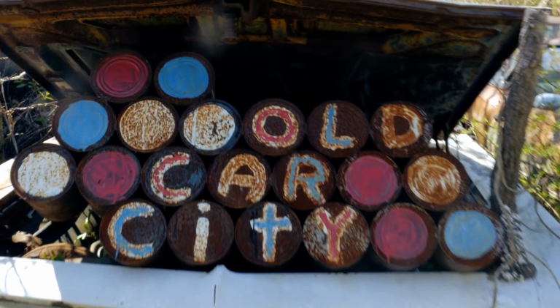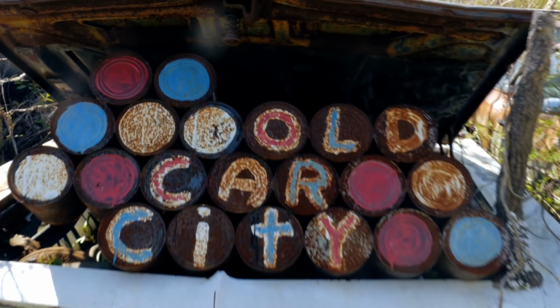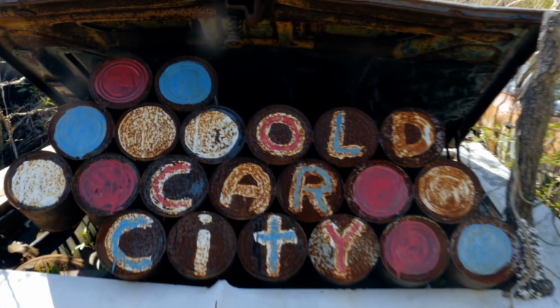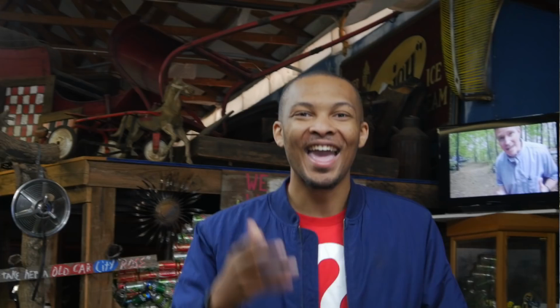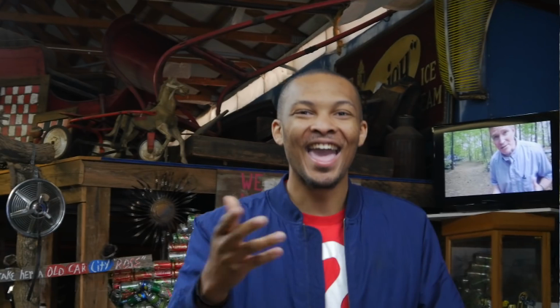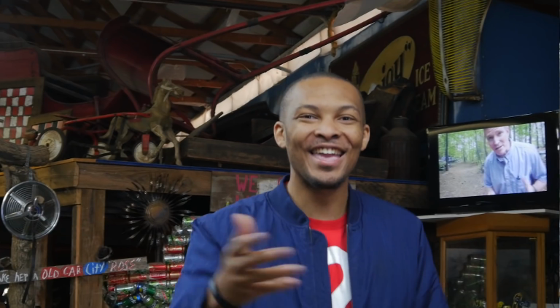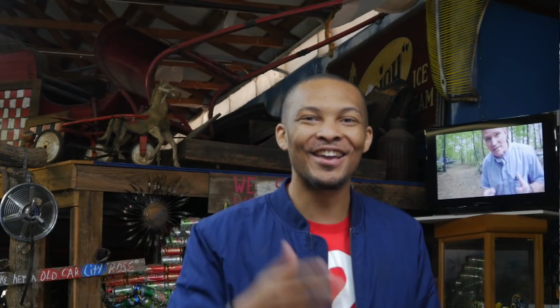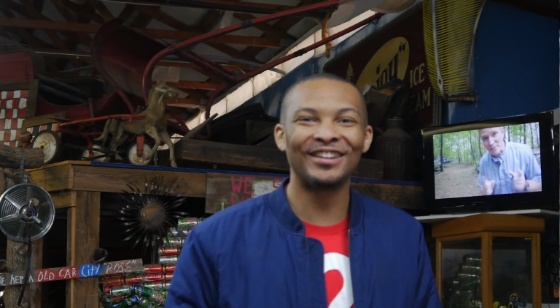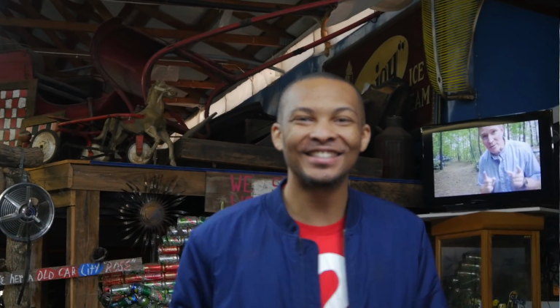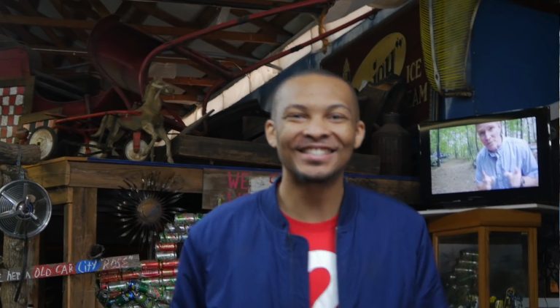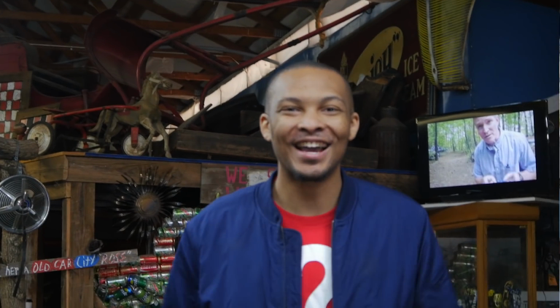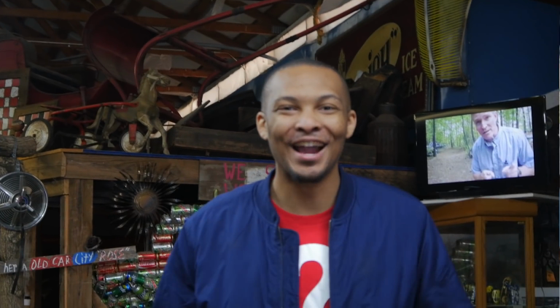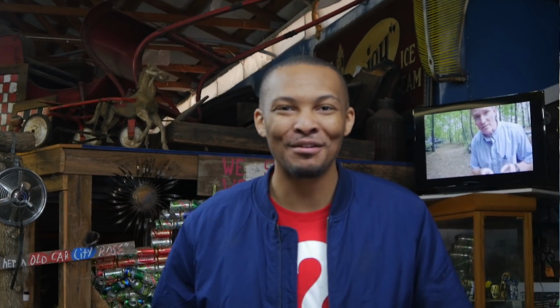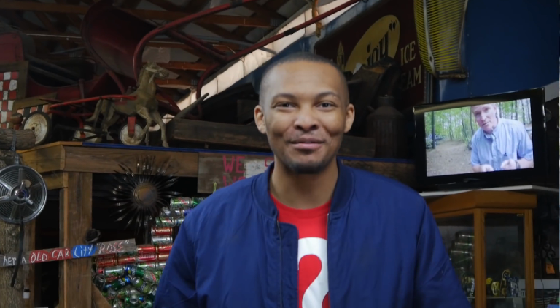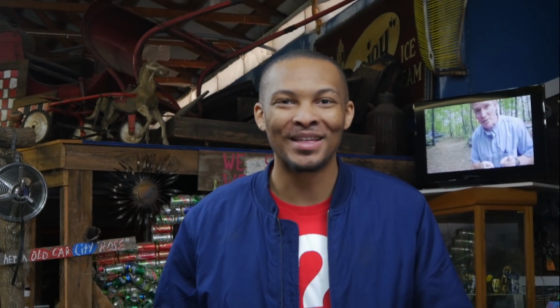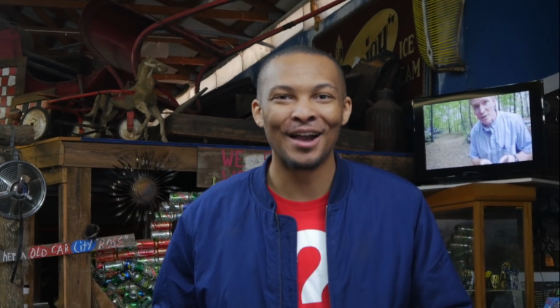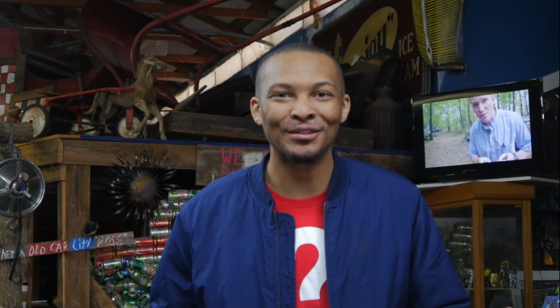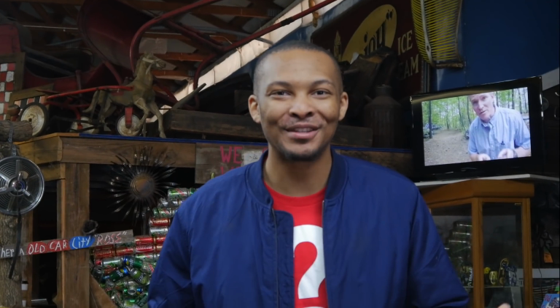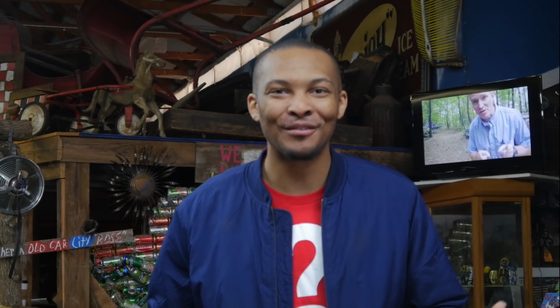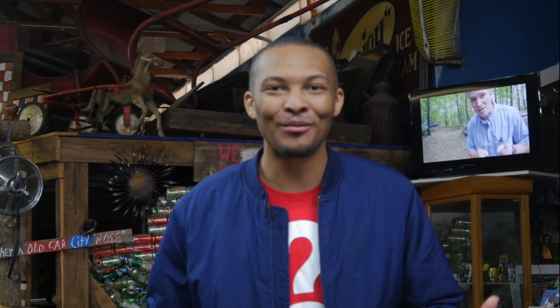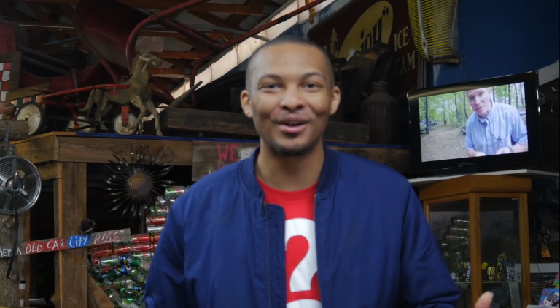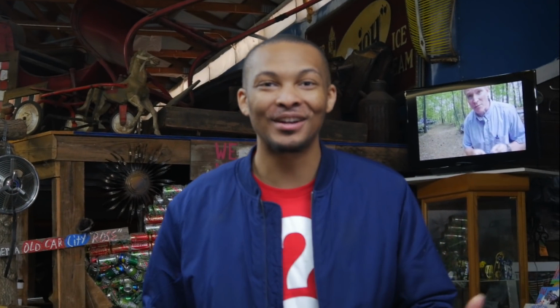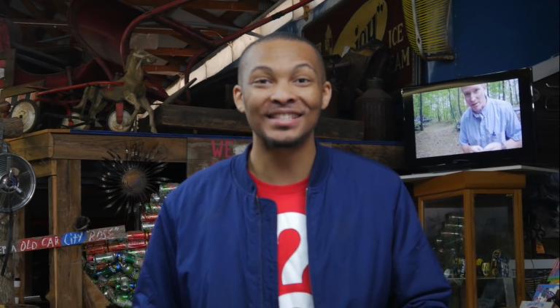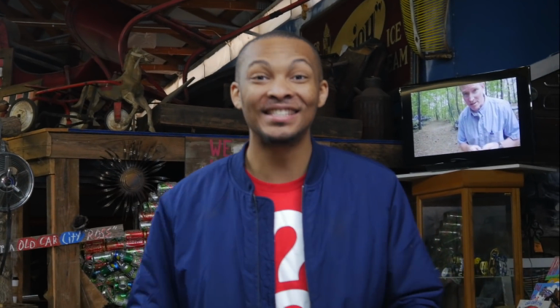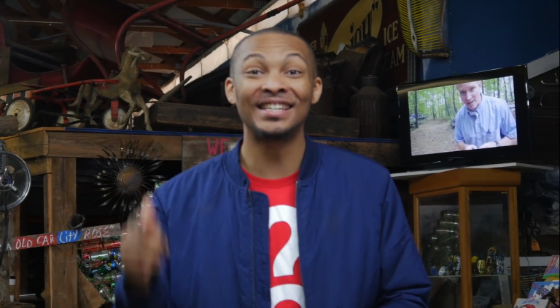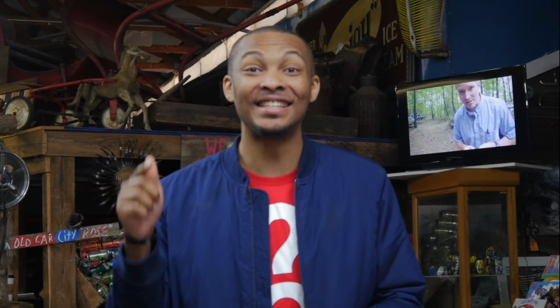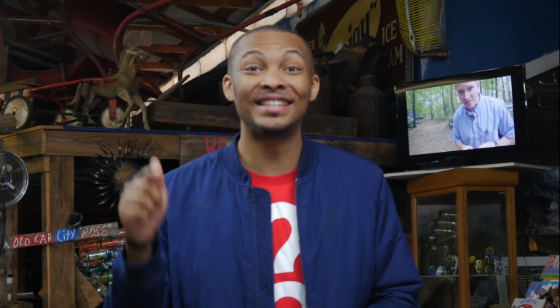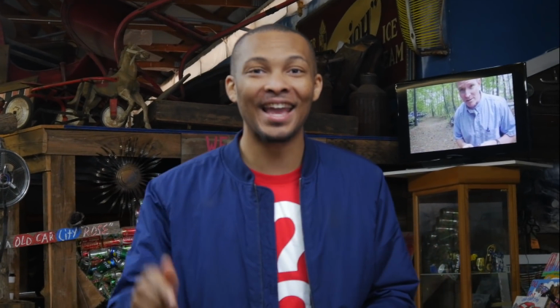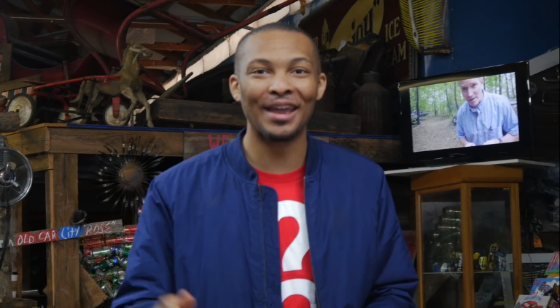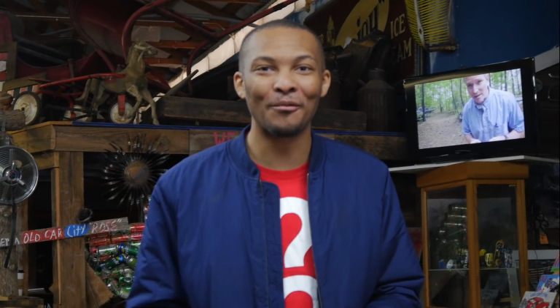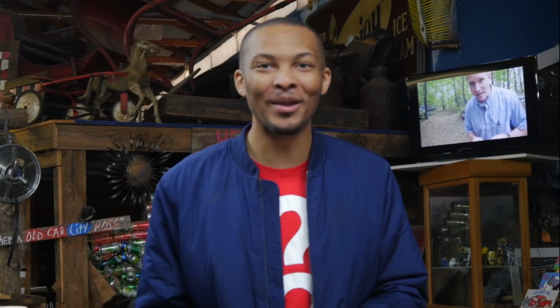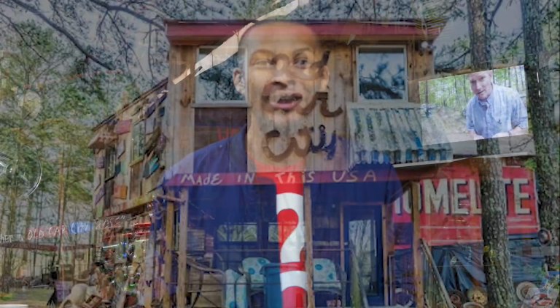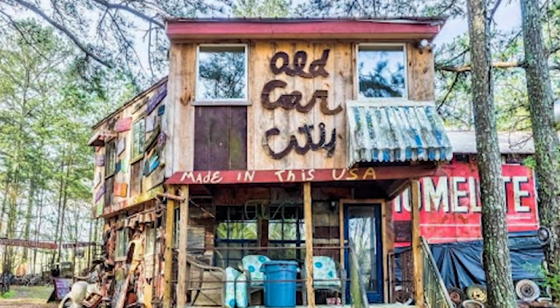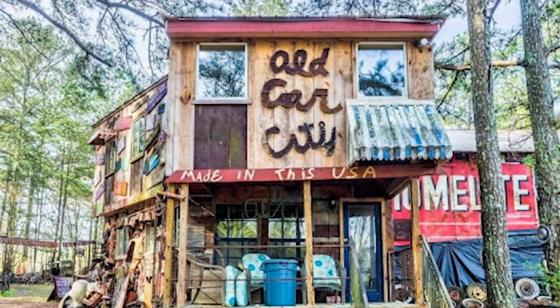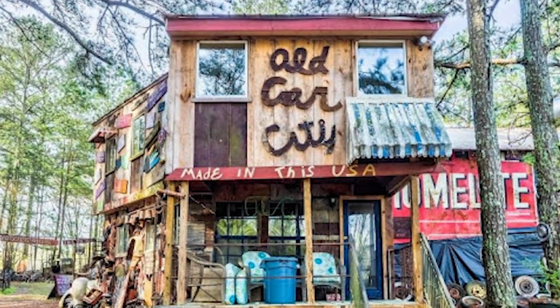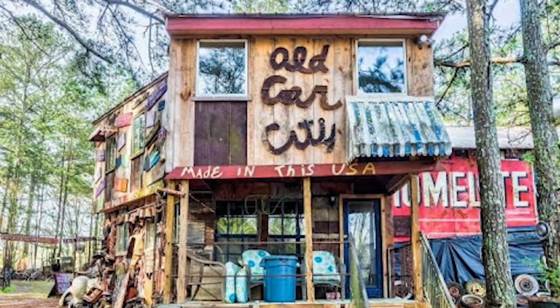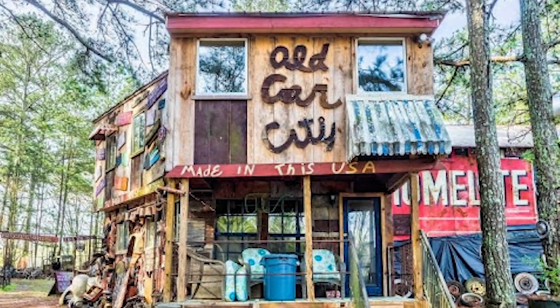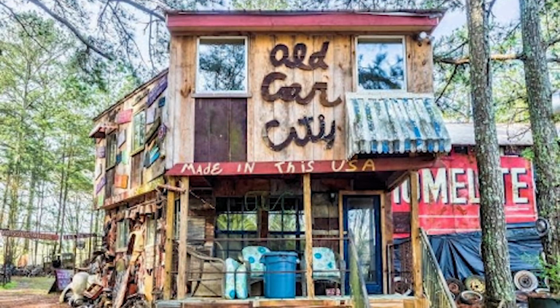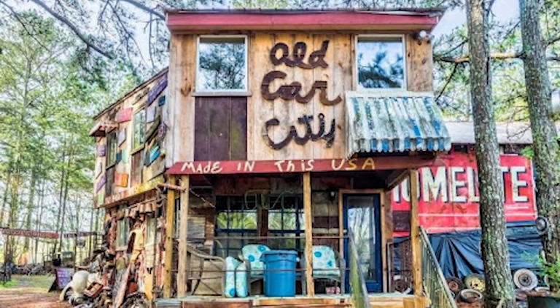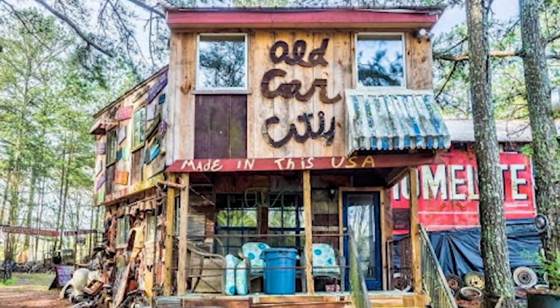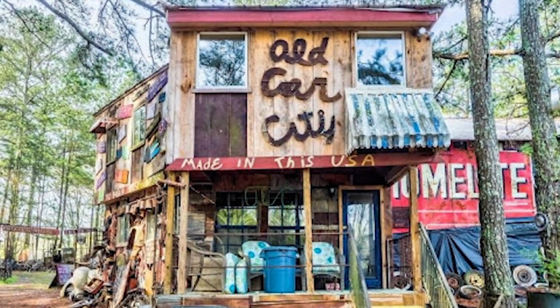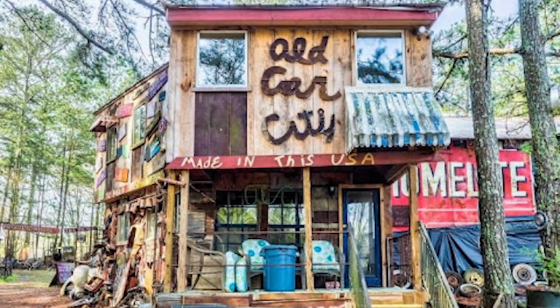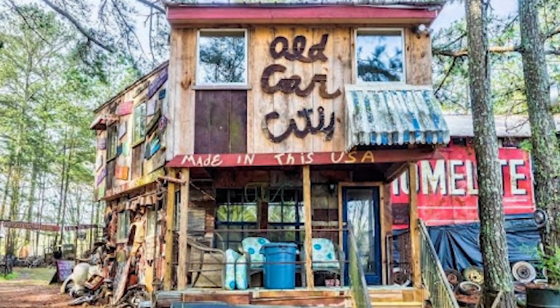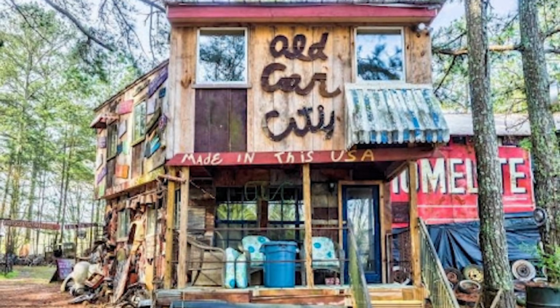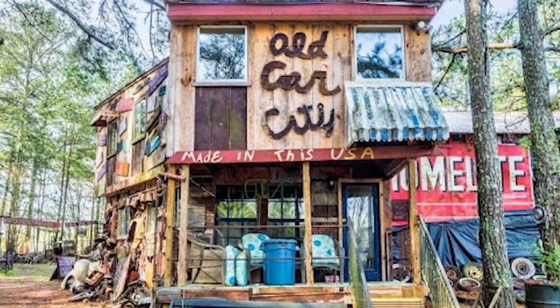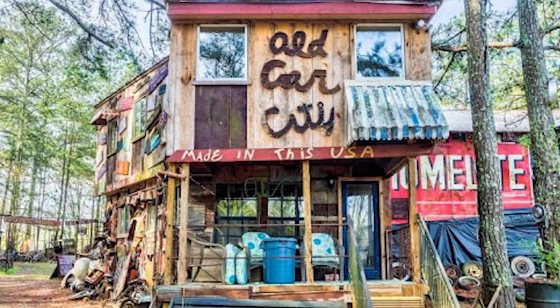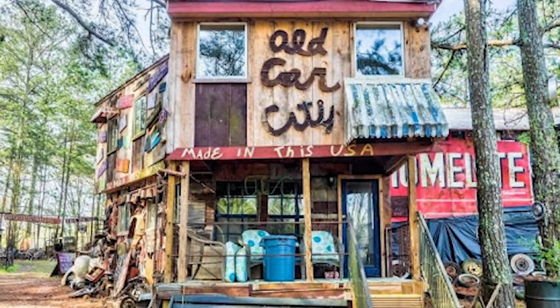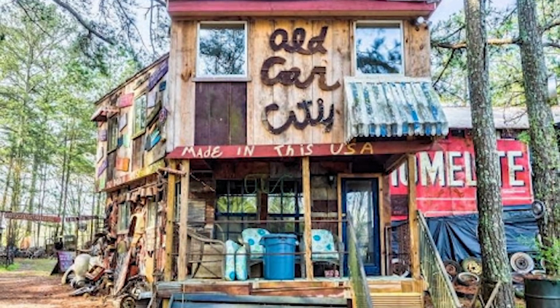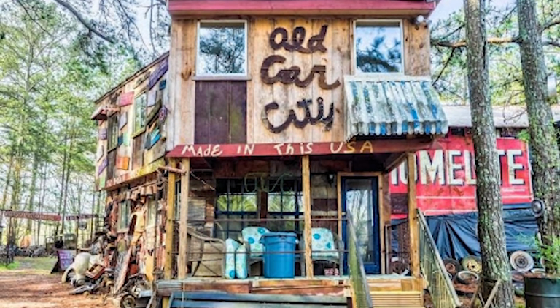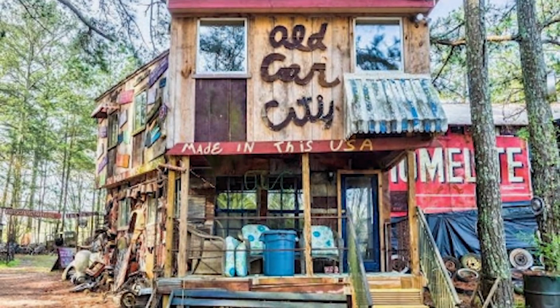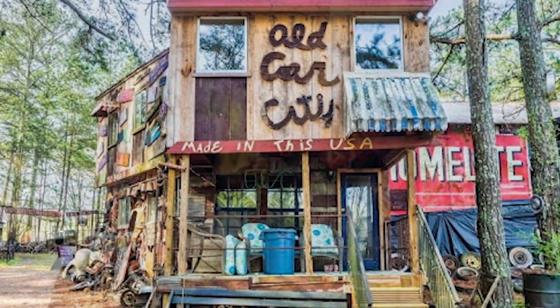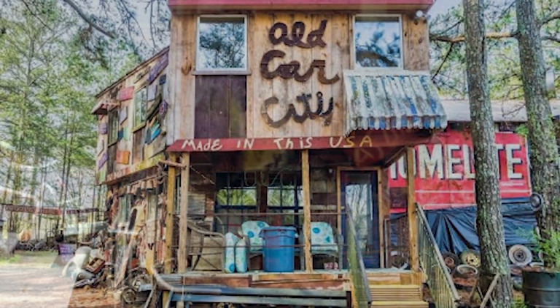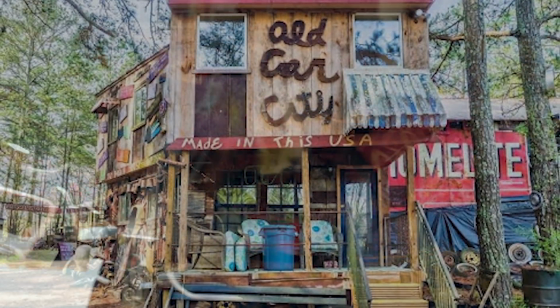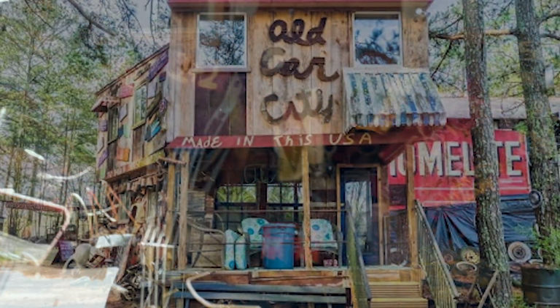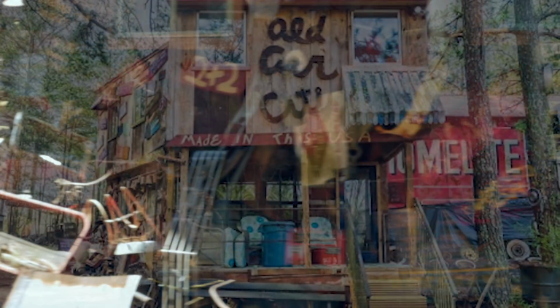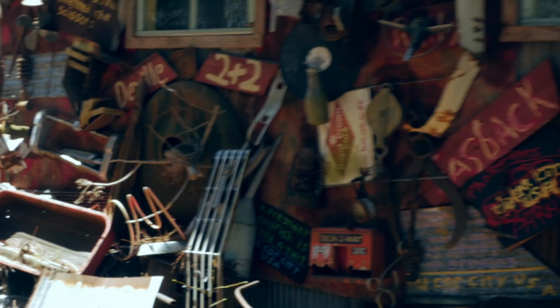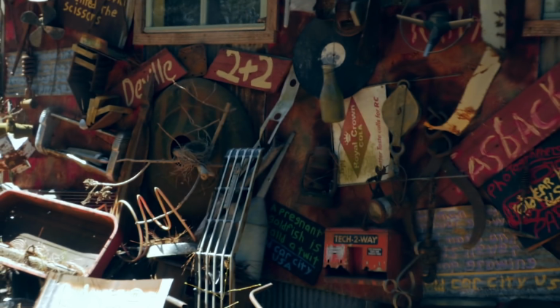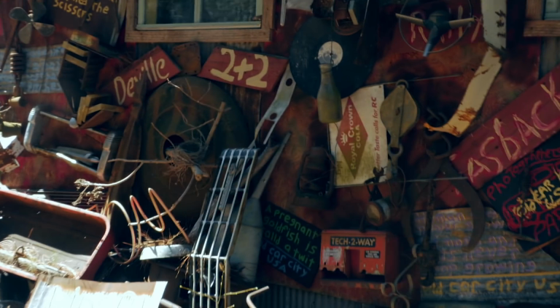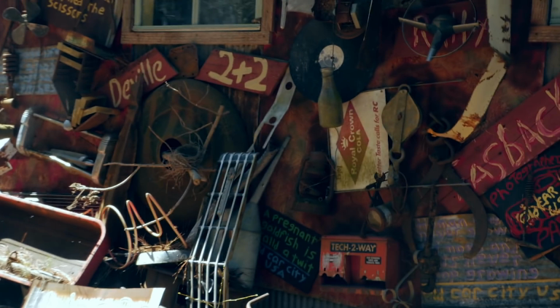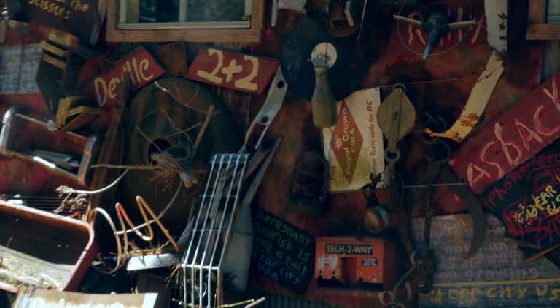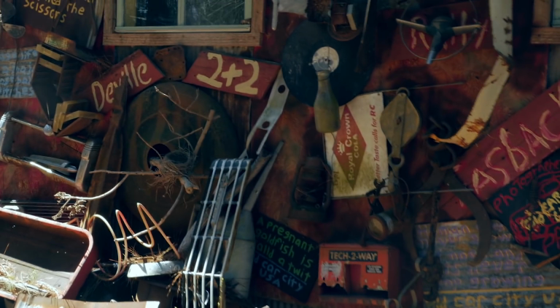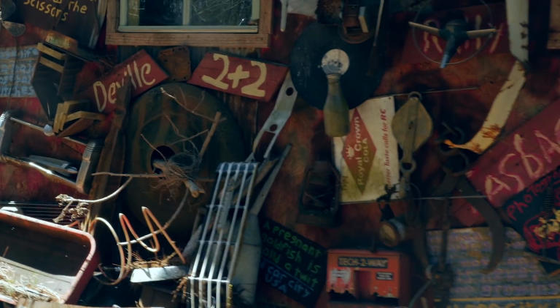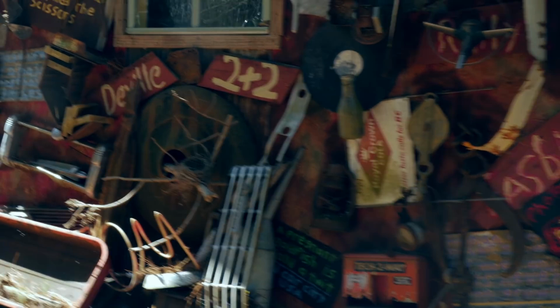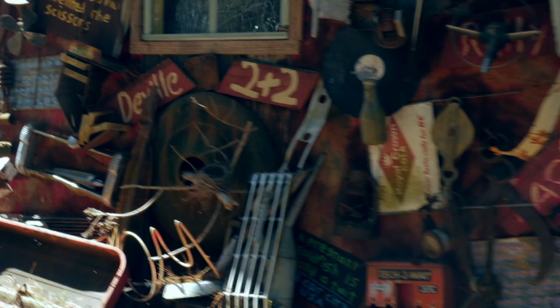Hey y'all, it's Kyrie with HowStuffWorks, and today we are in Old Car City, USA to check out some cool junk art.